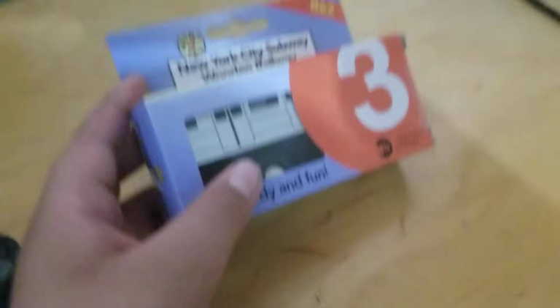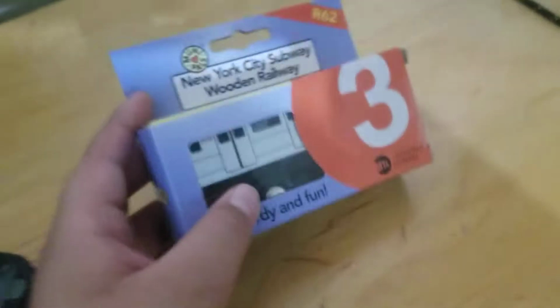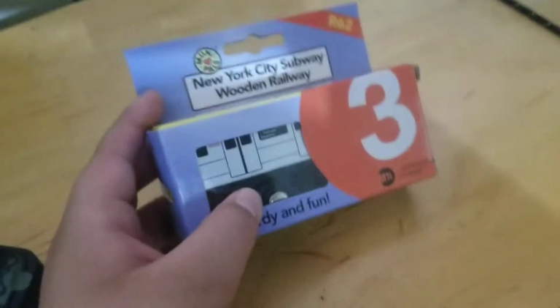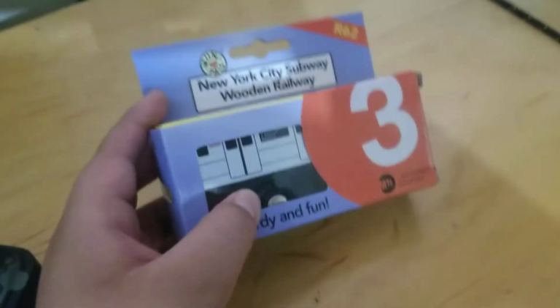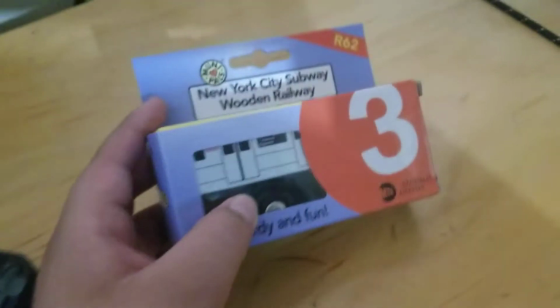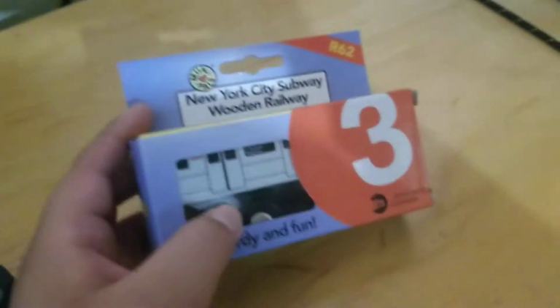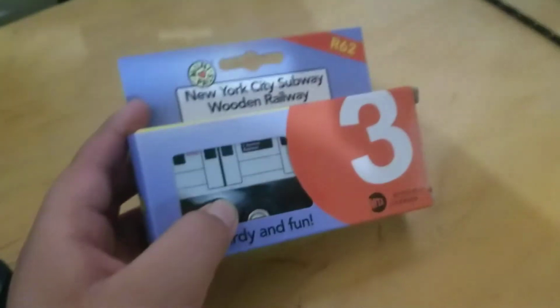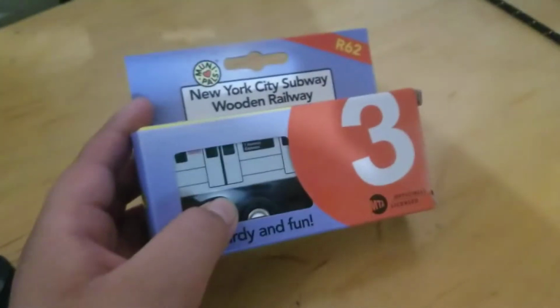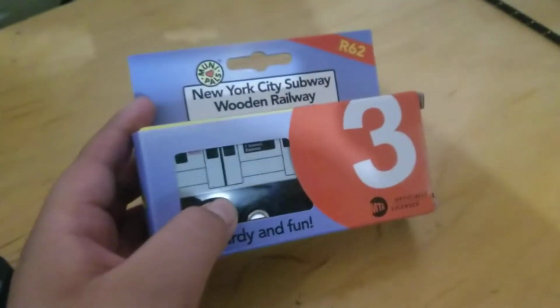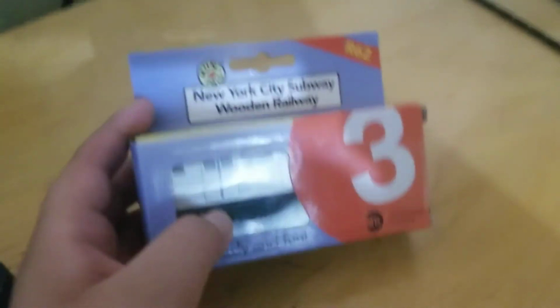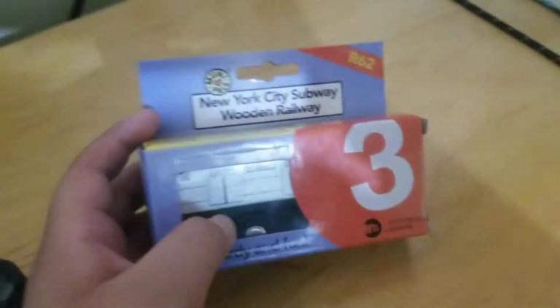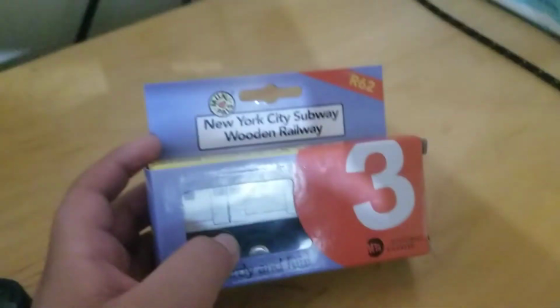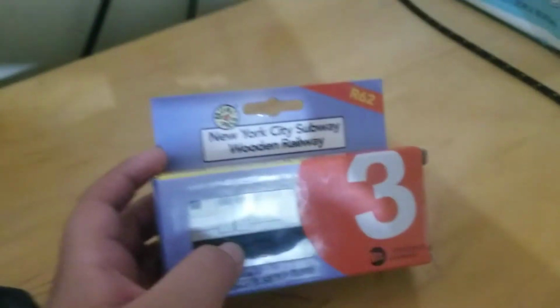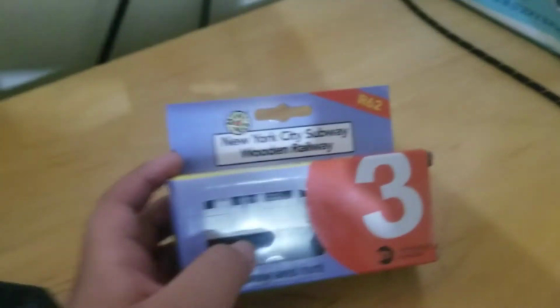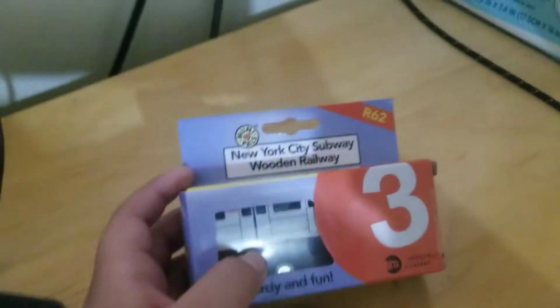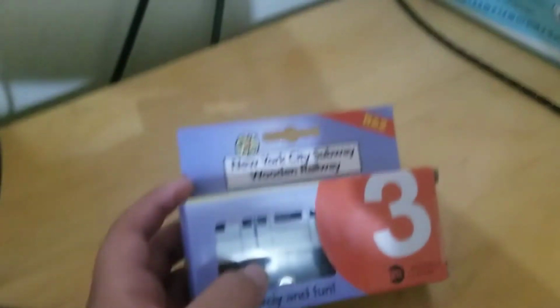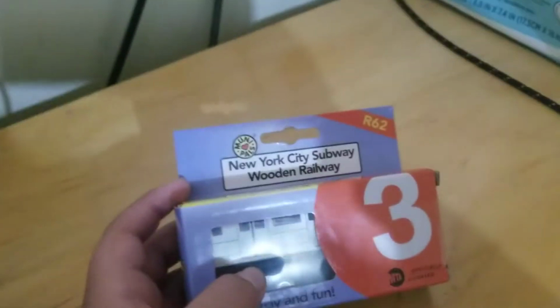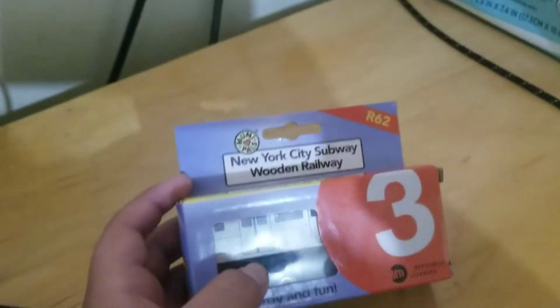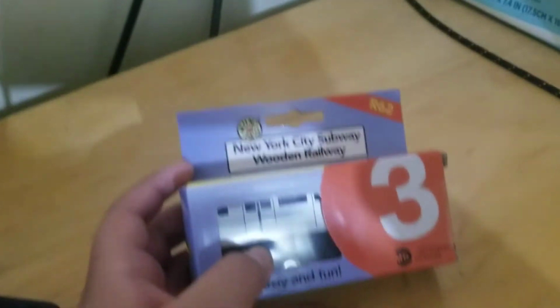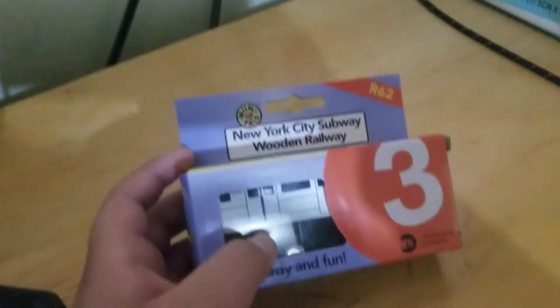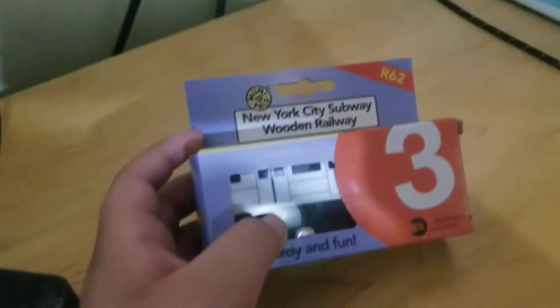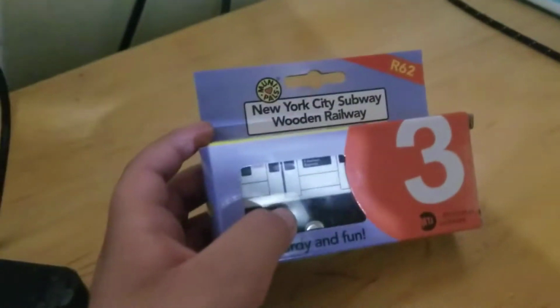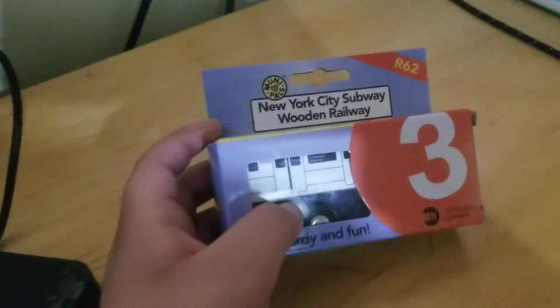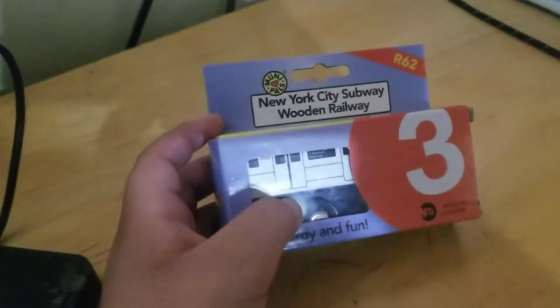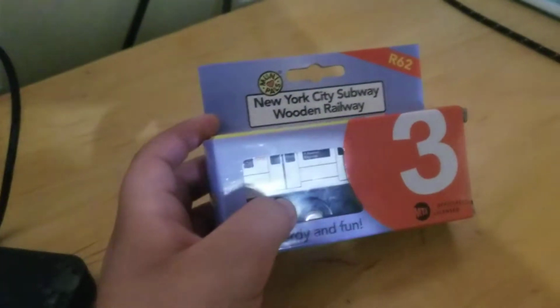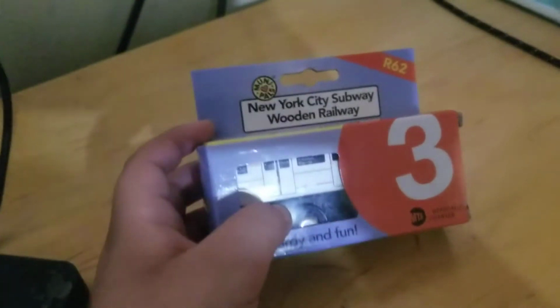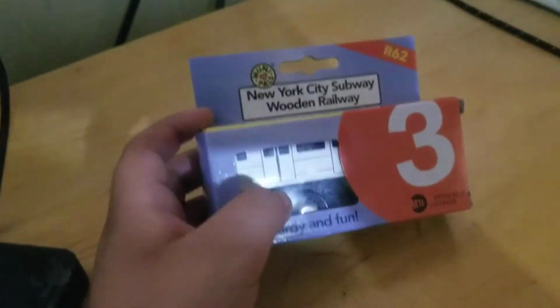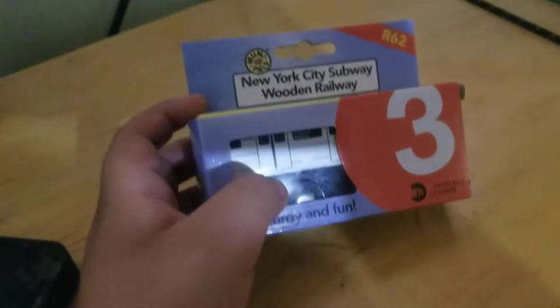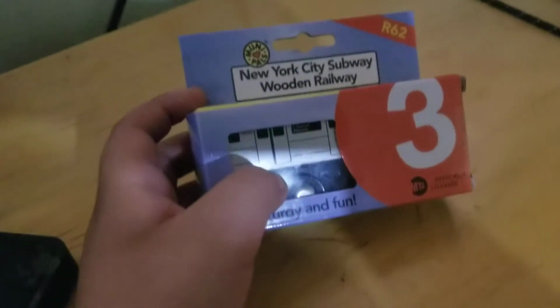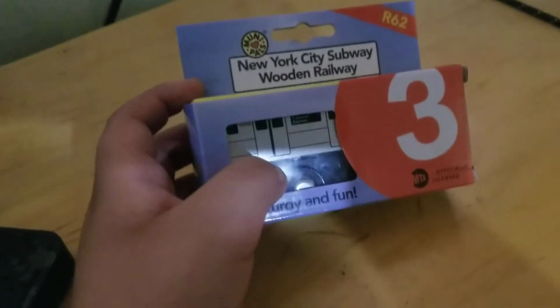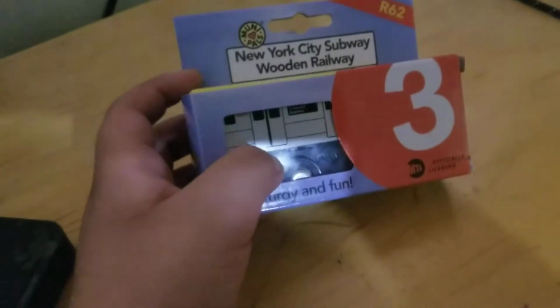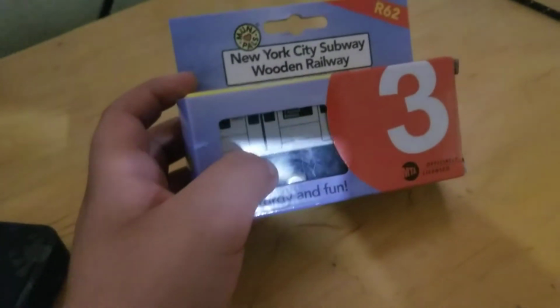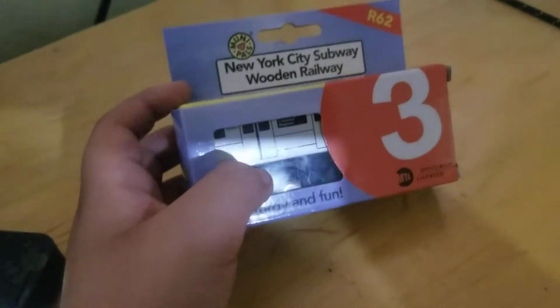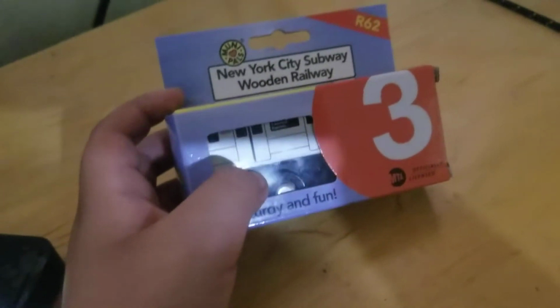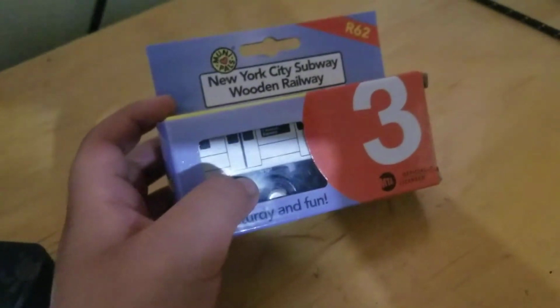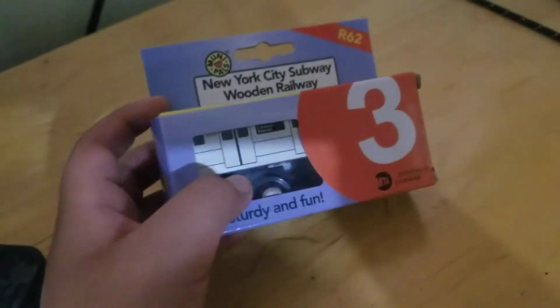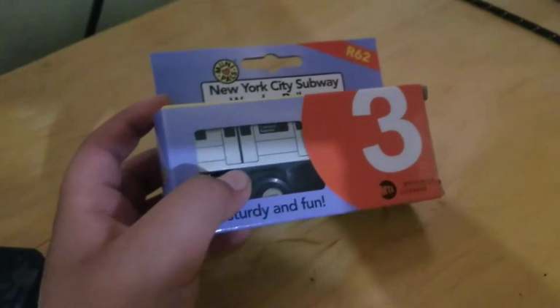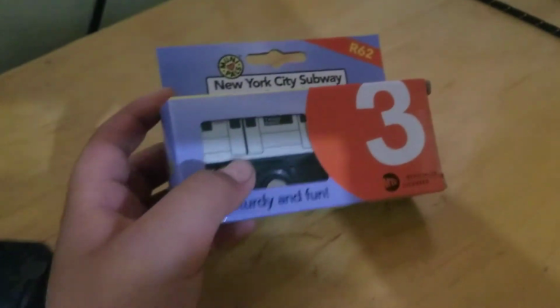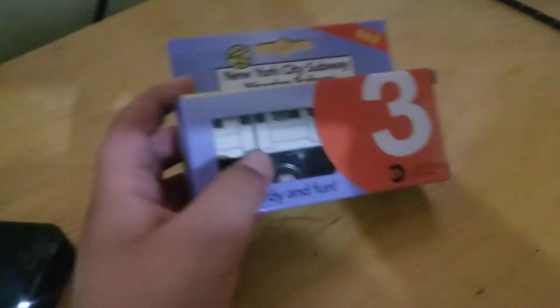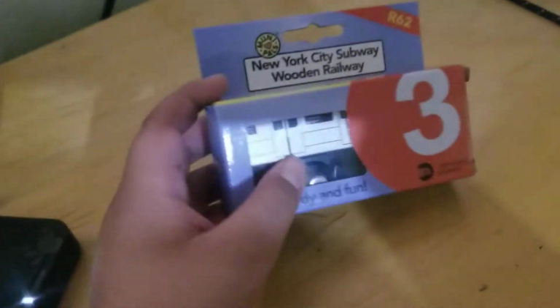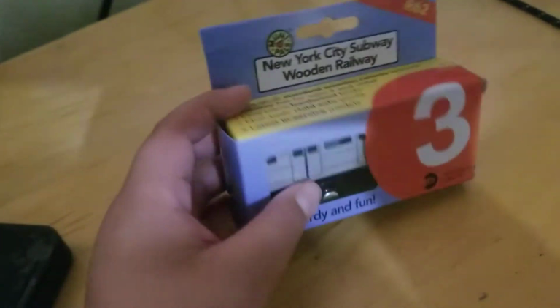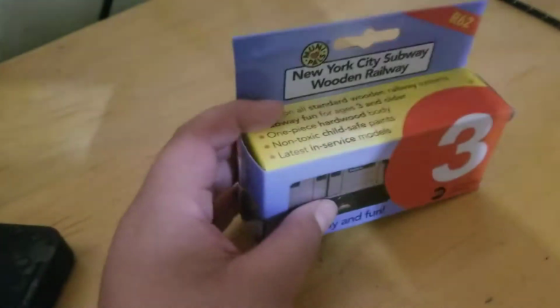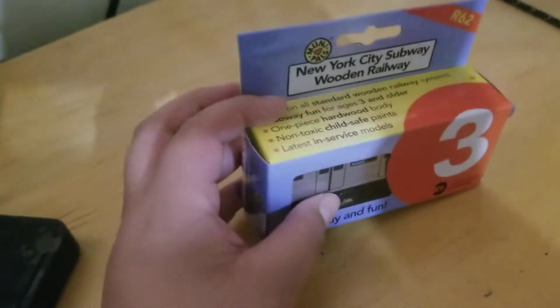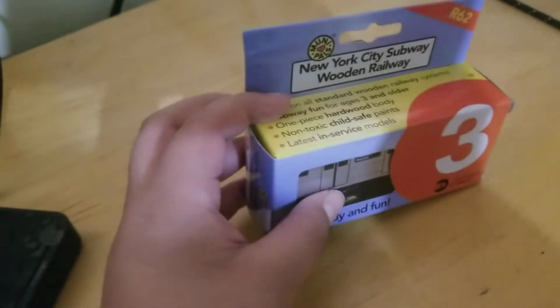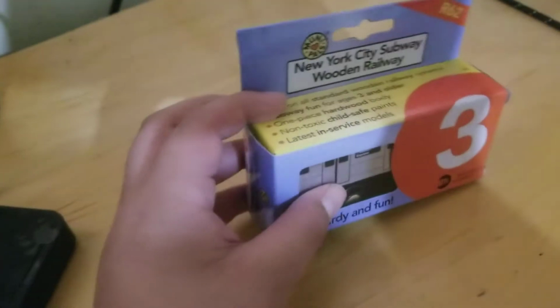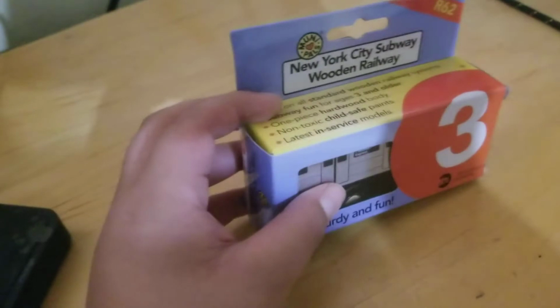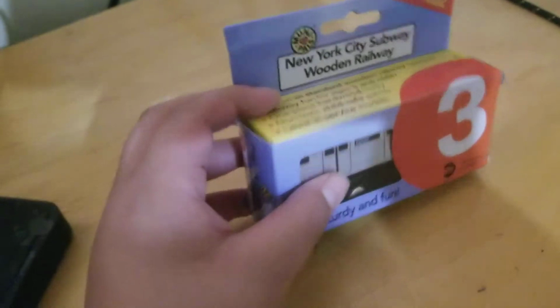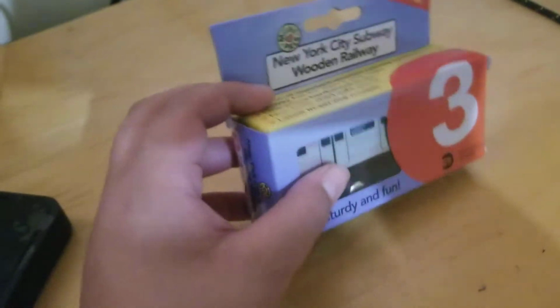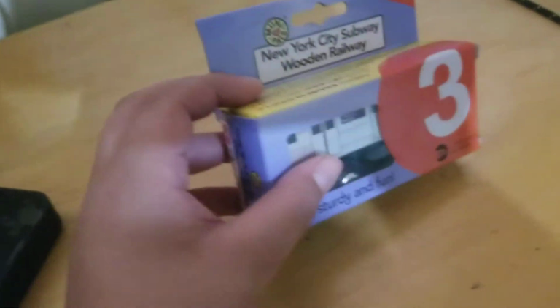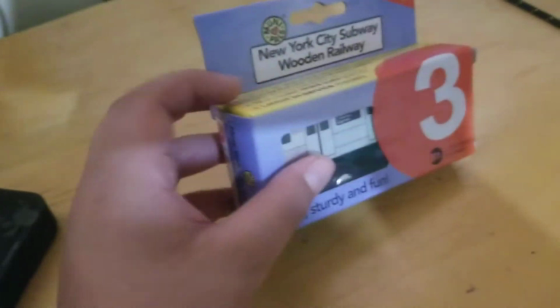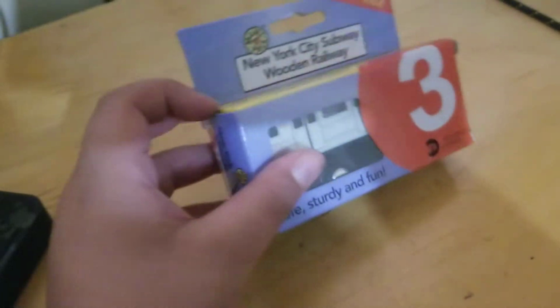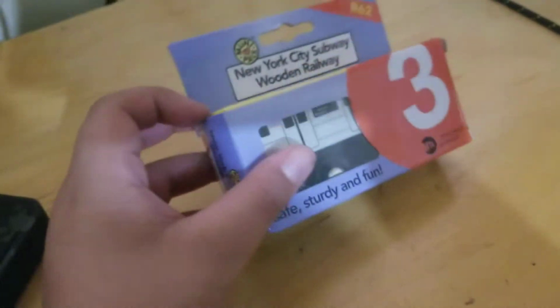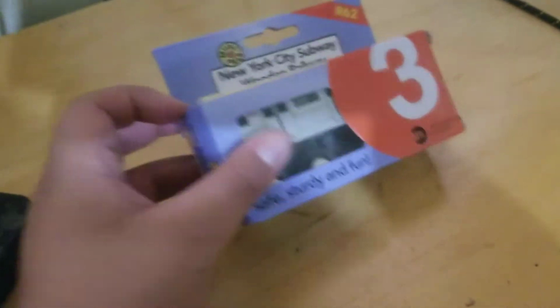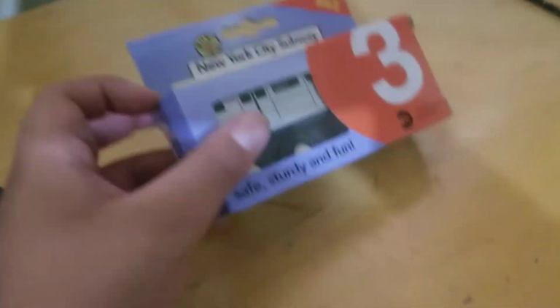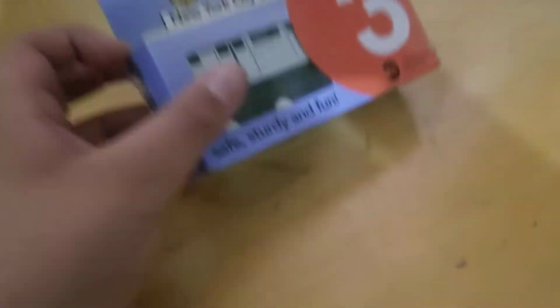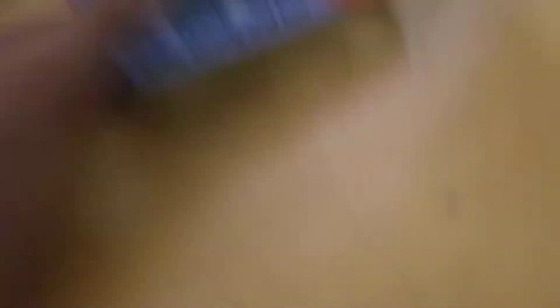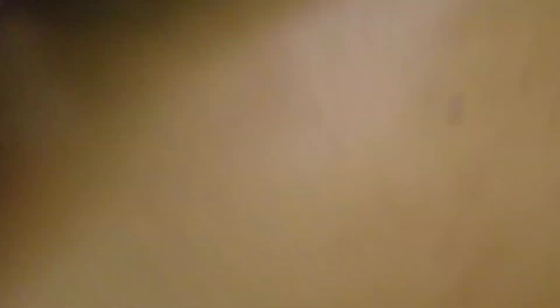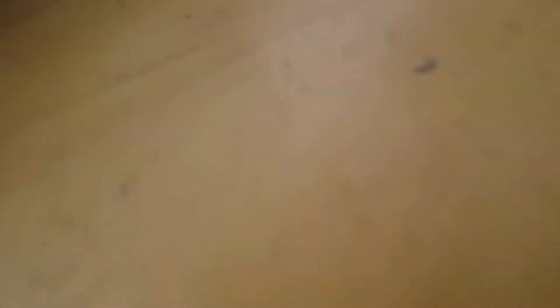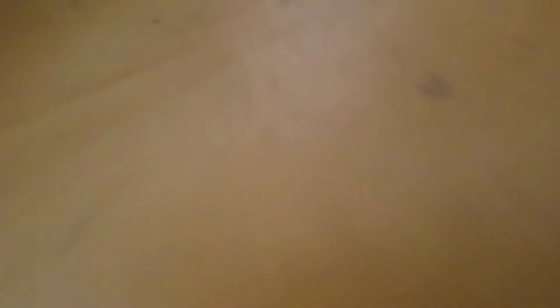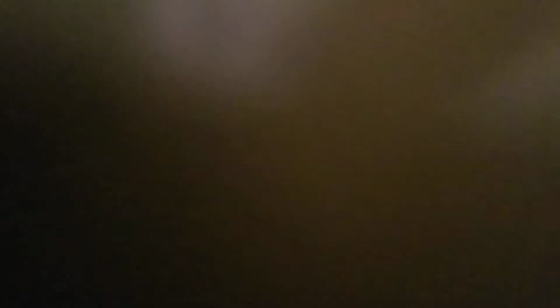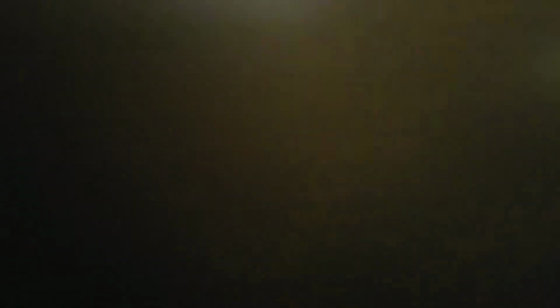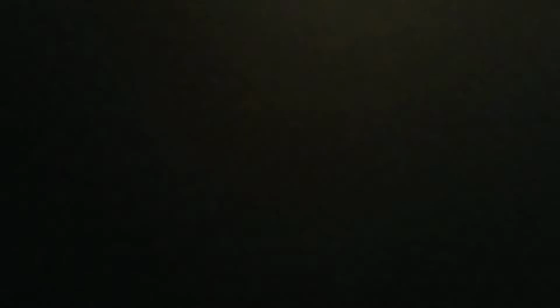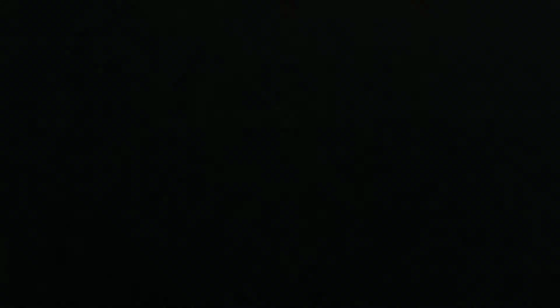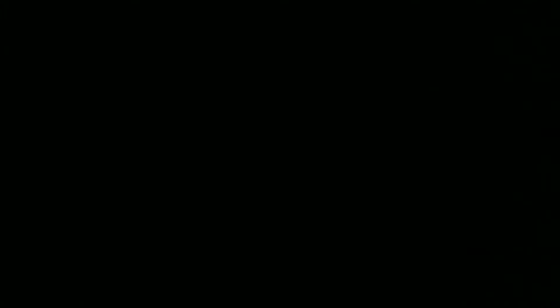Hey guys, today I'm gonna unbox the R-62-3 train that I got today, so I'm gonna put my phone down.